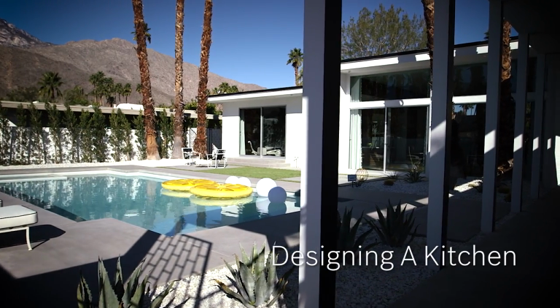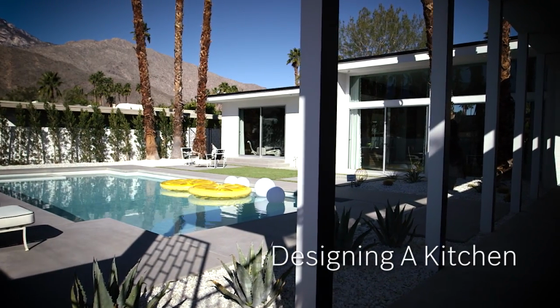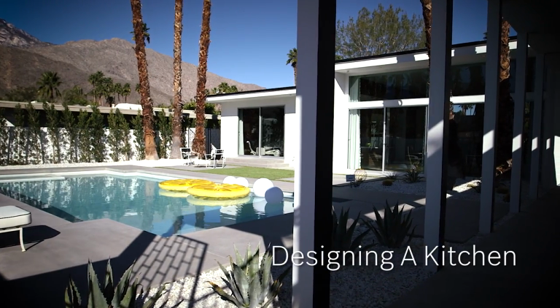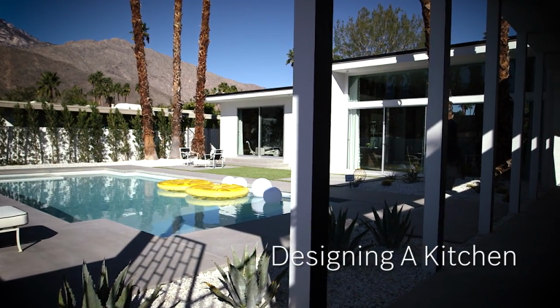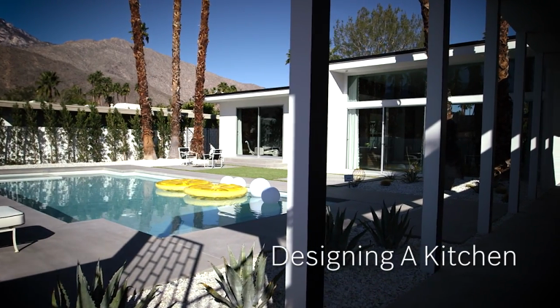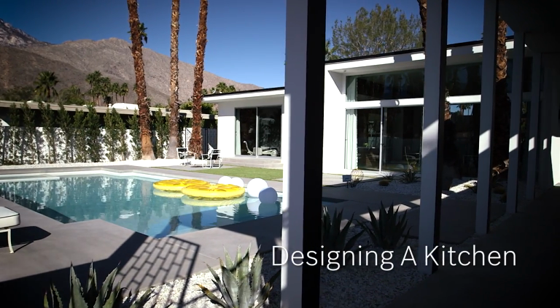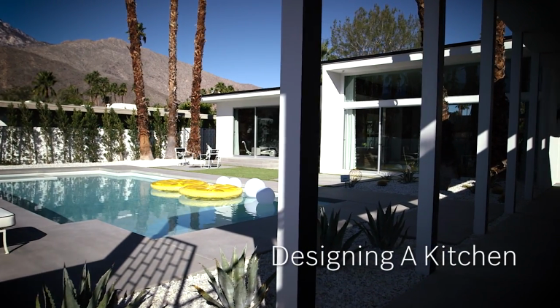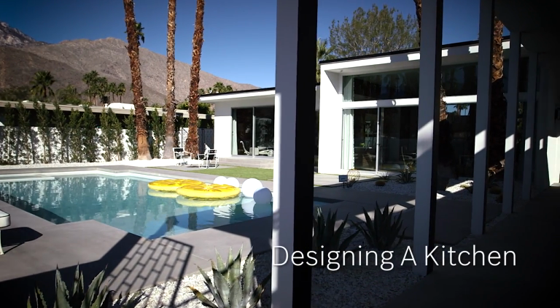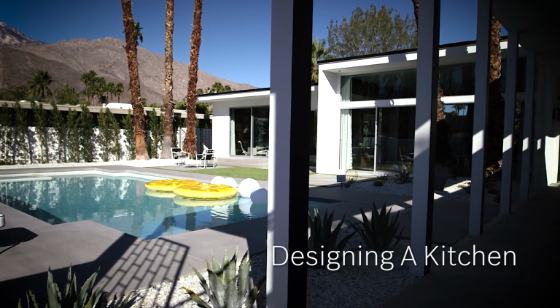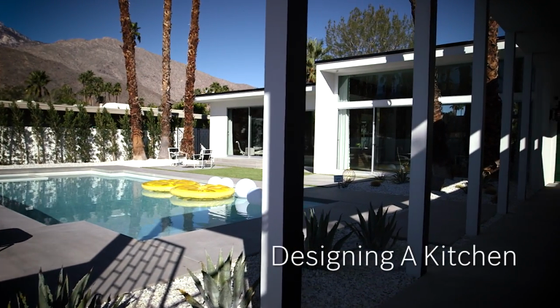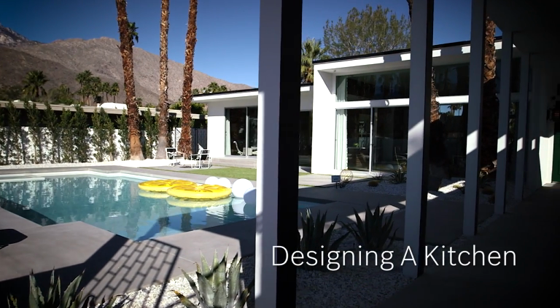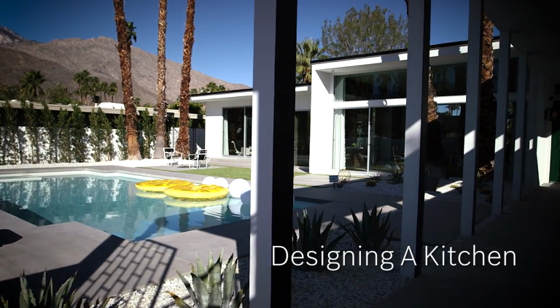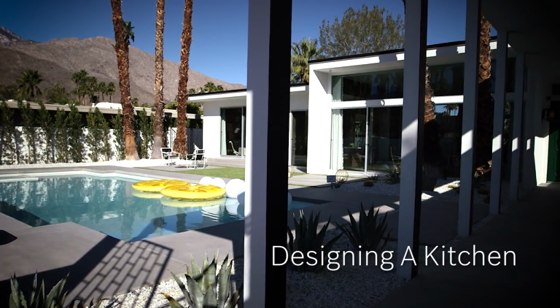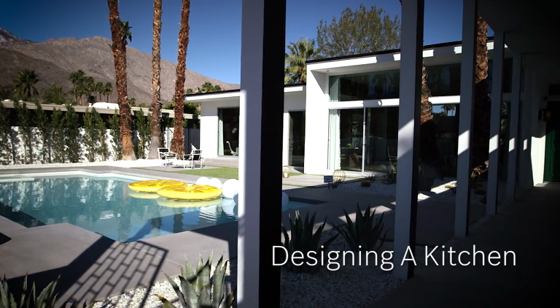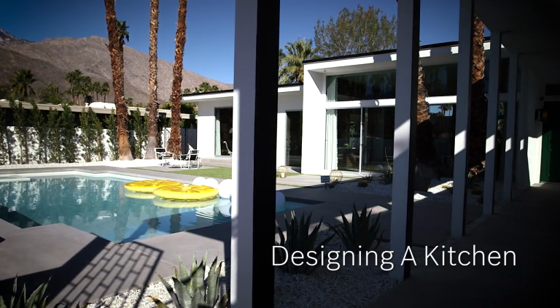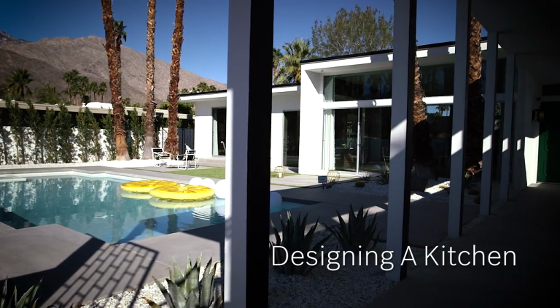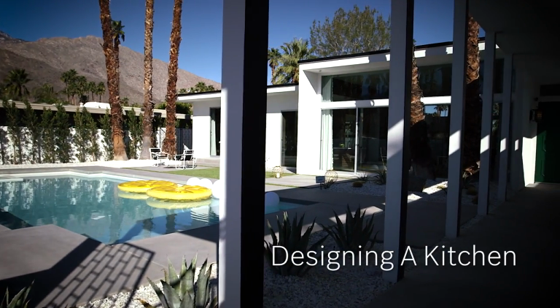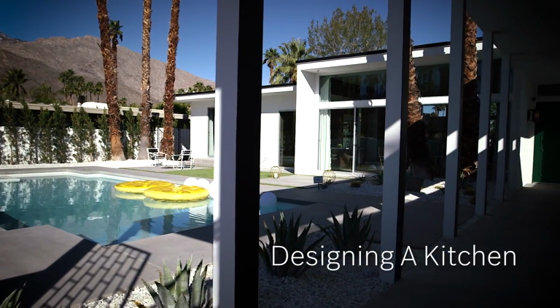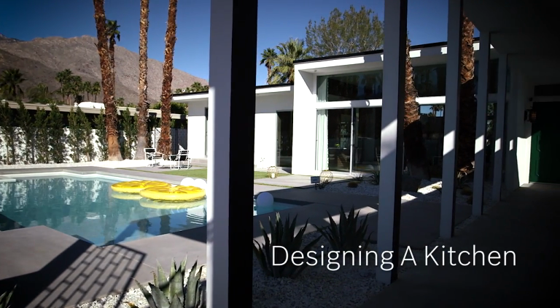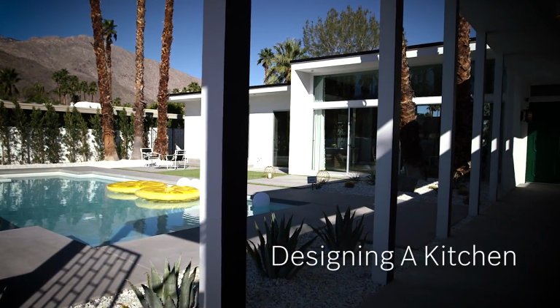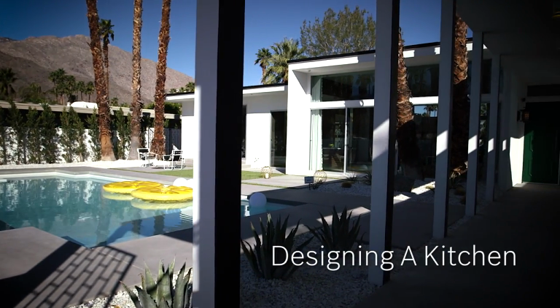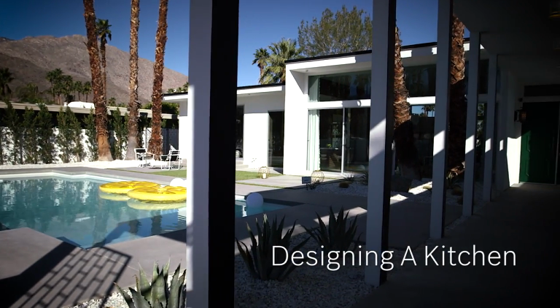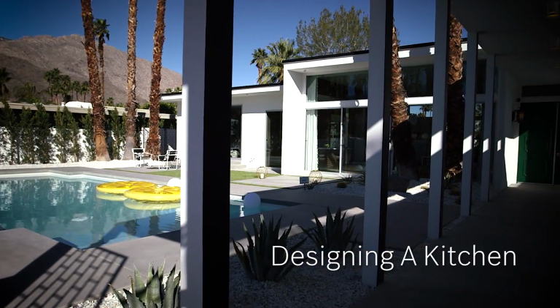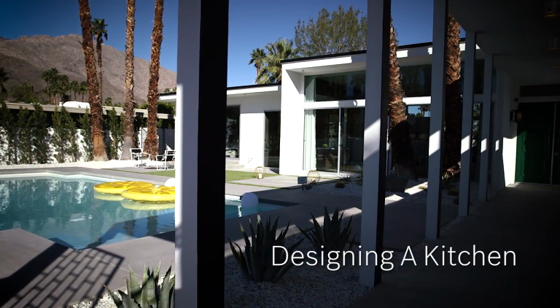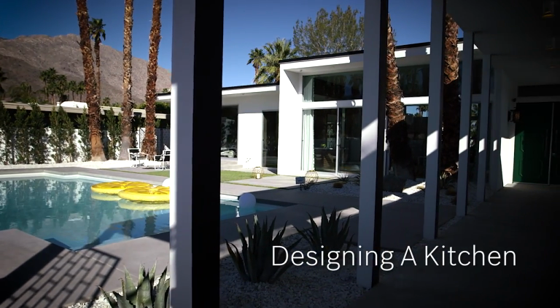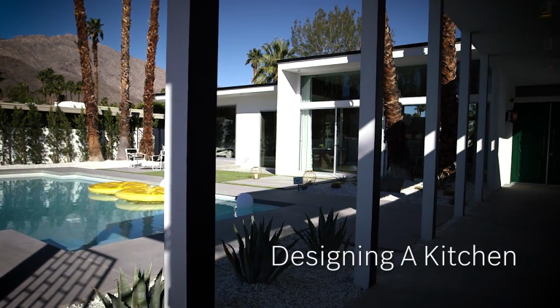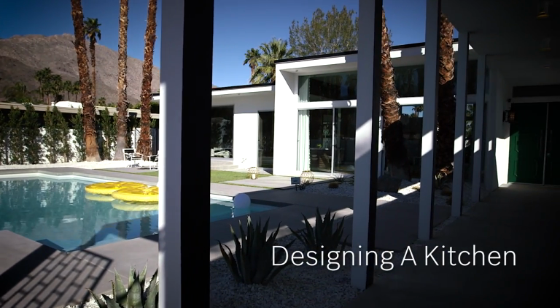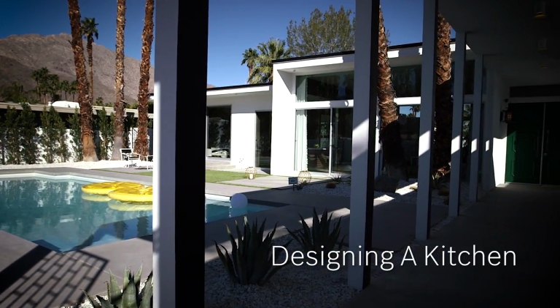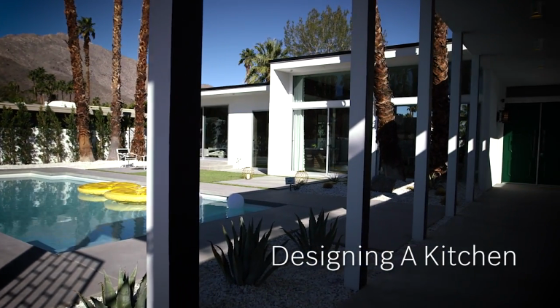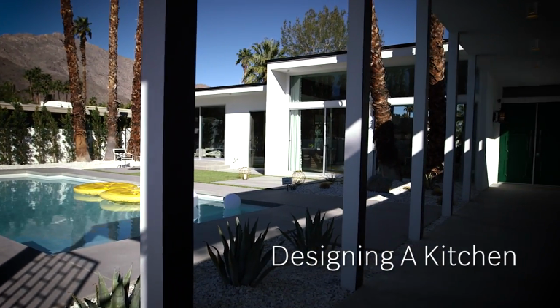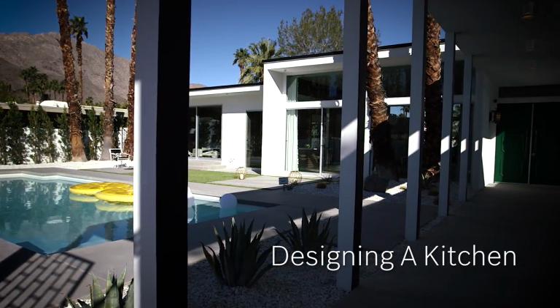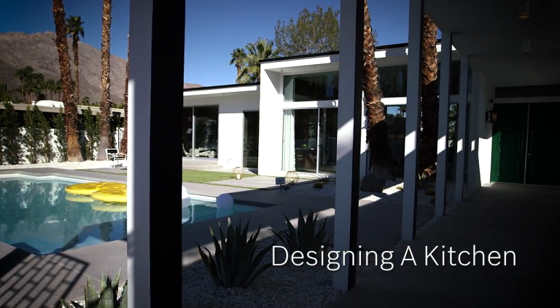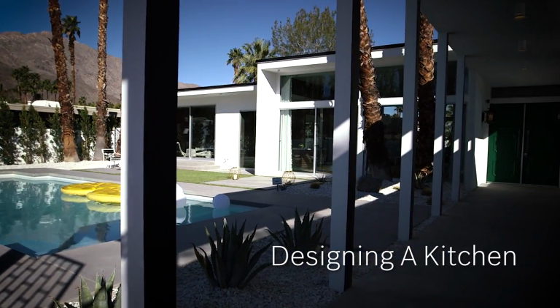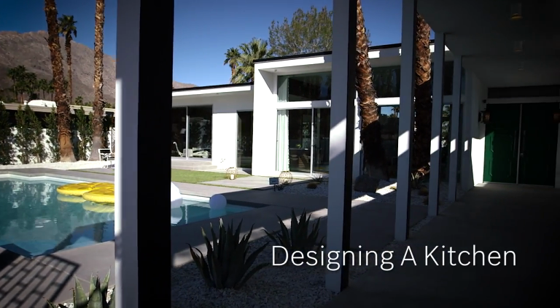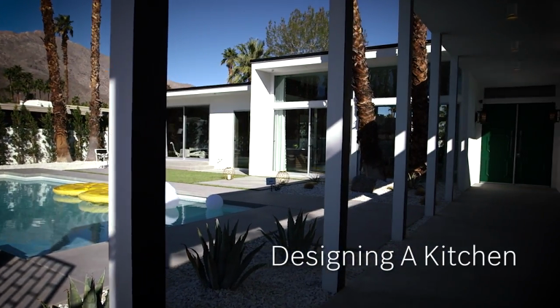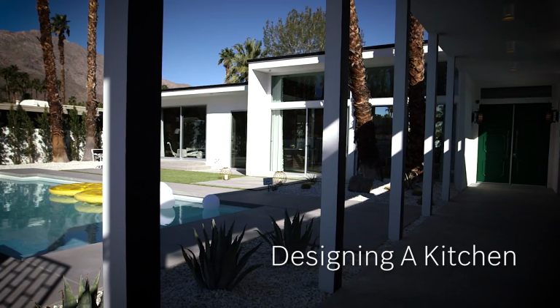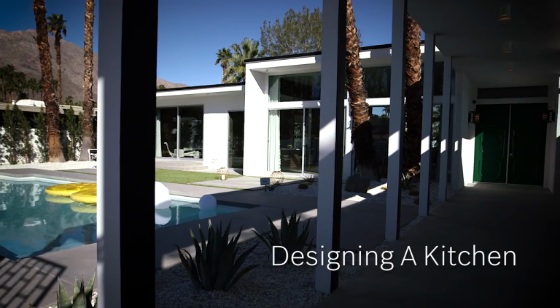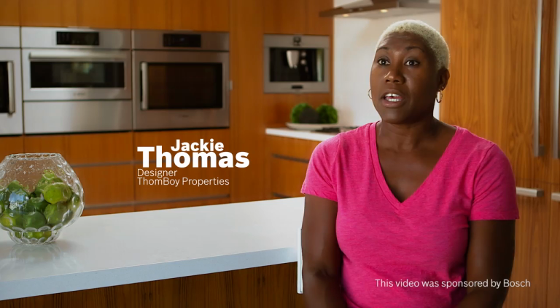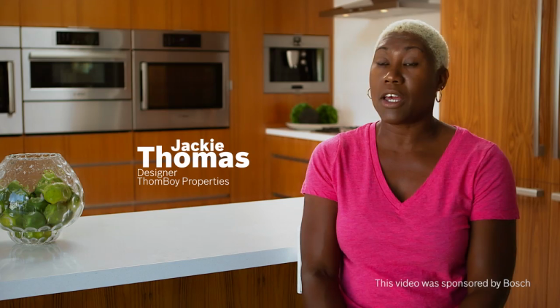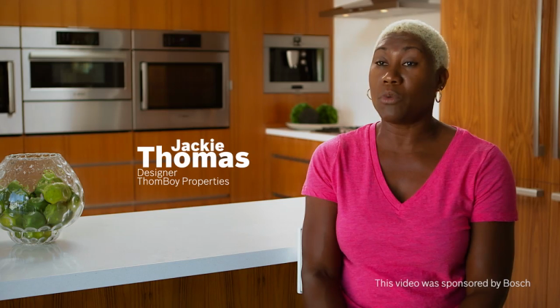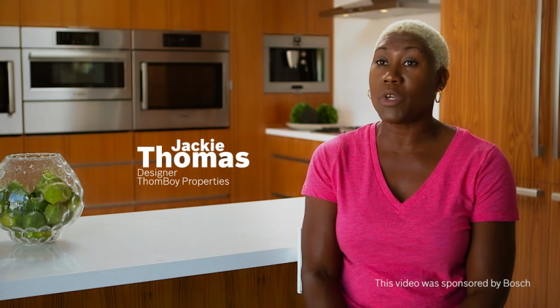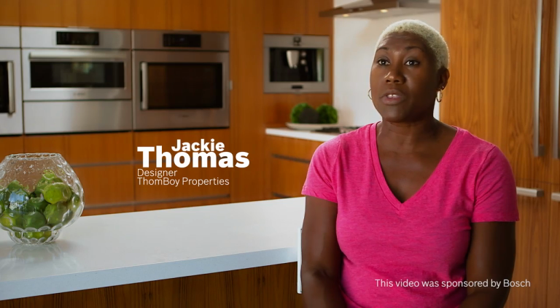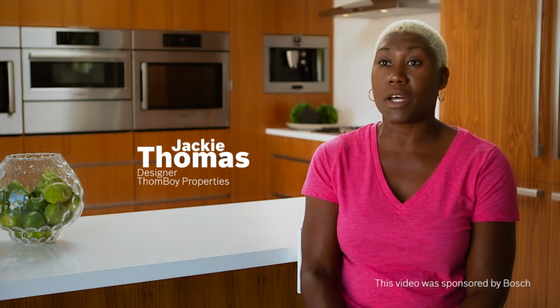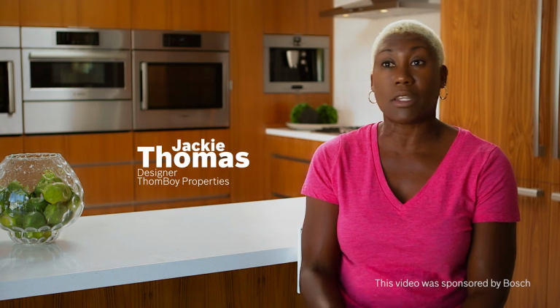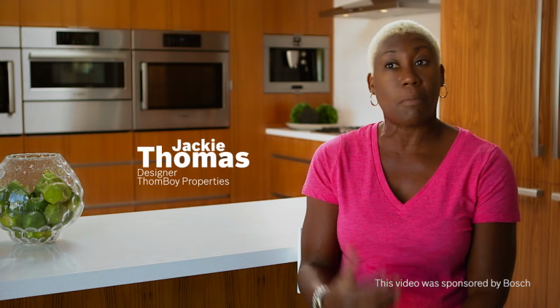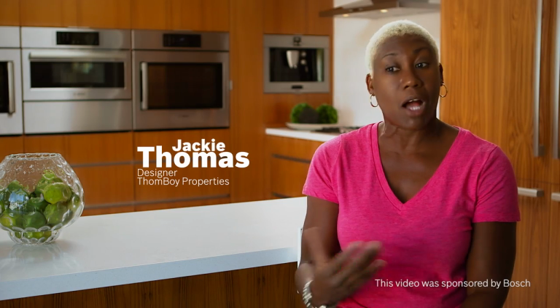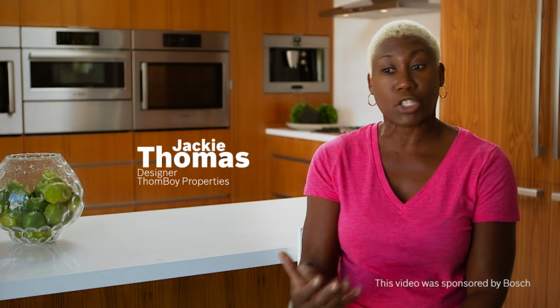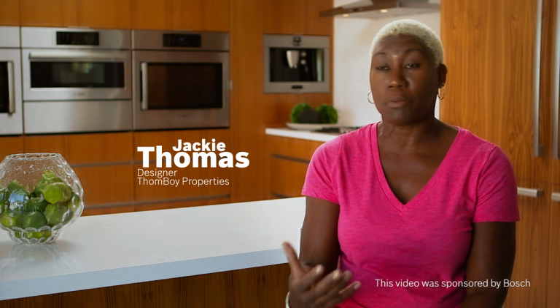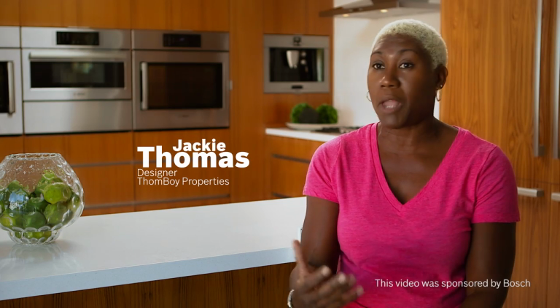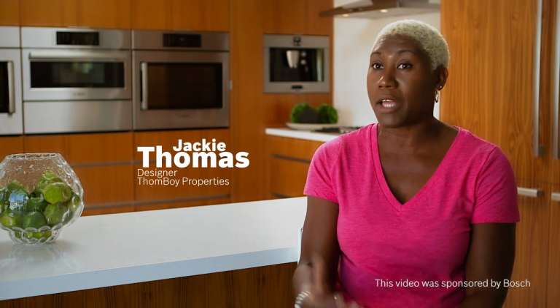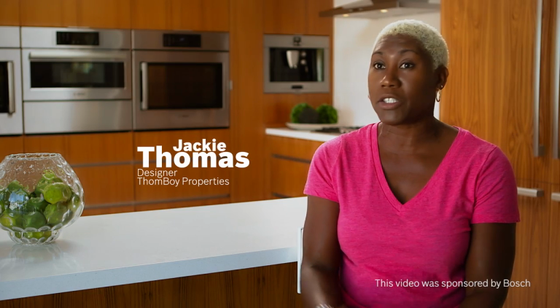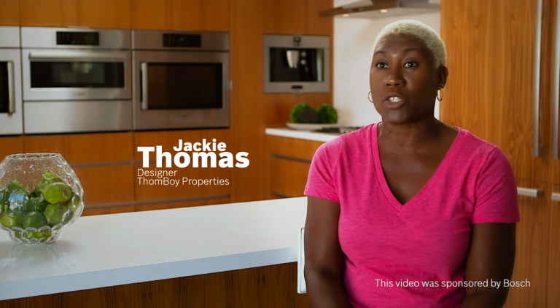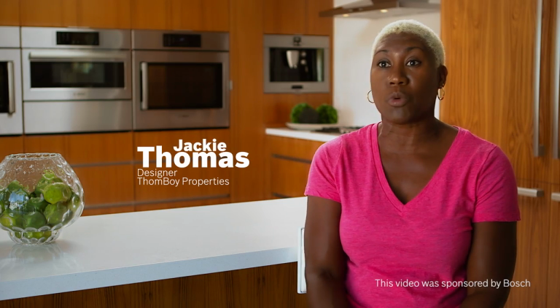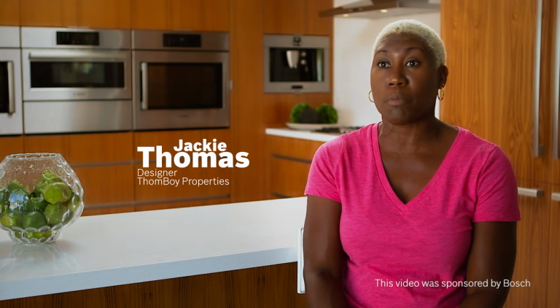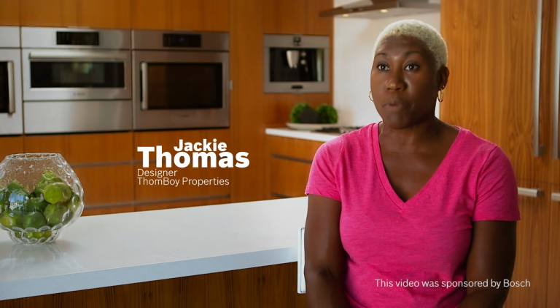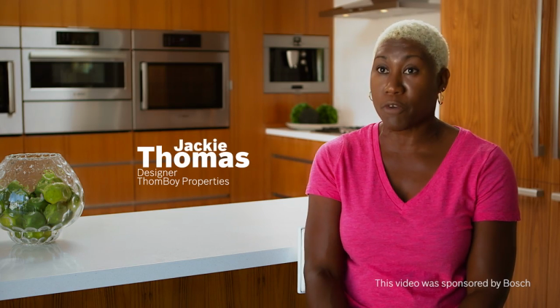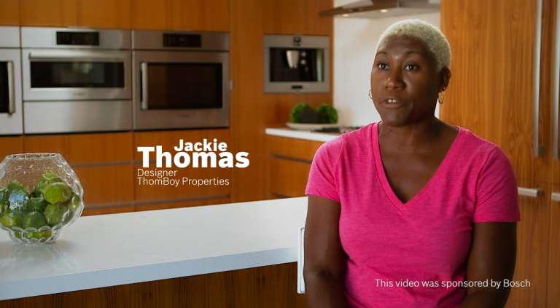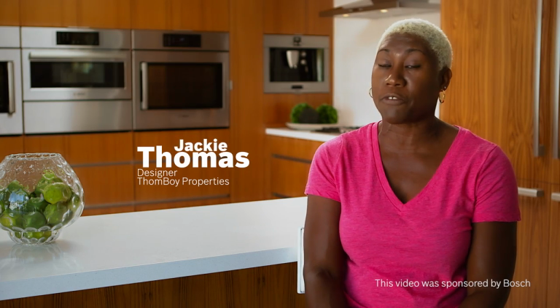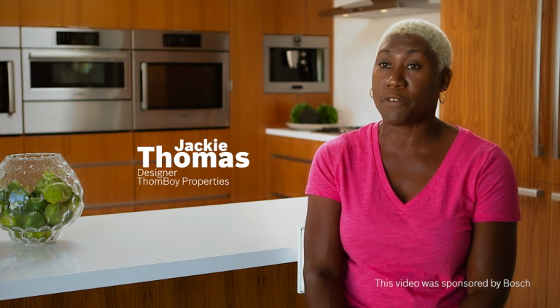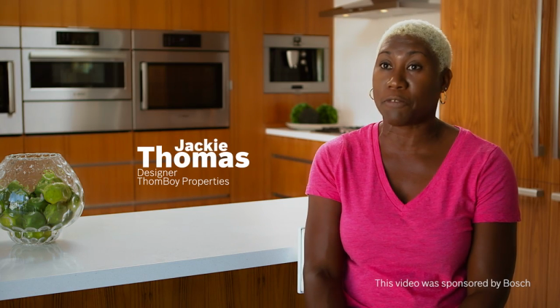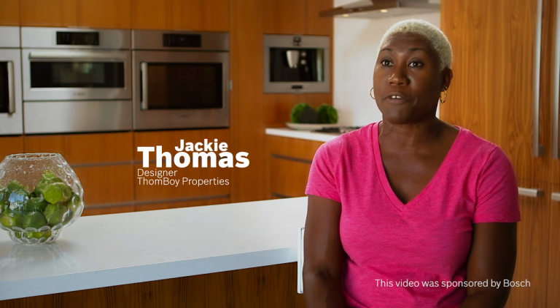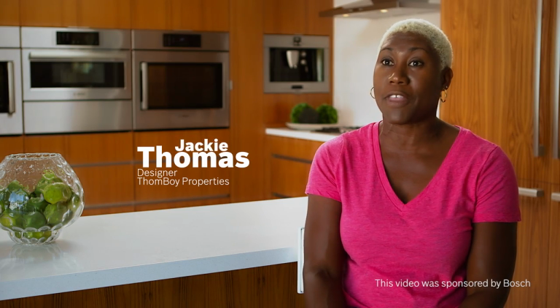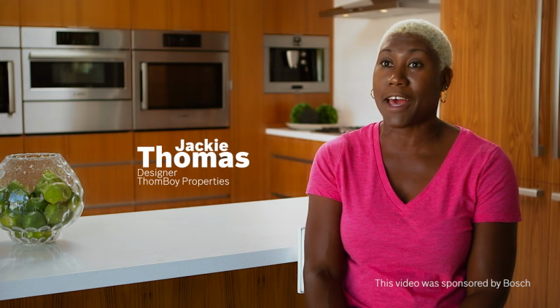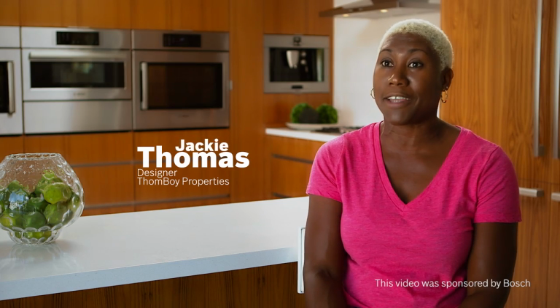In Palm Springs it's all about indoor outdoor lifestyle and we thought the Bosch appliances were a perfect fit for that.